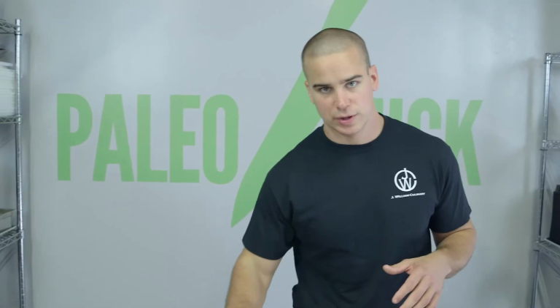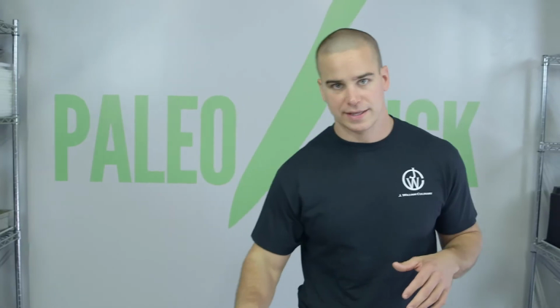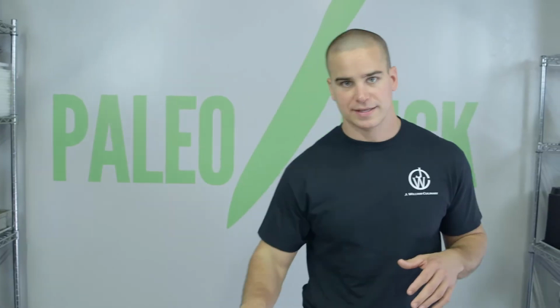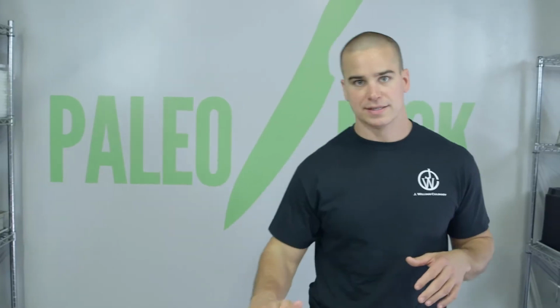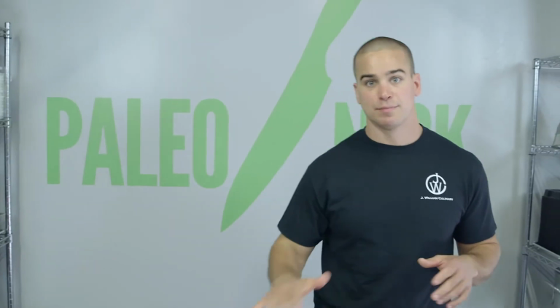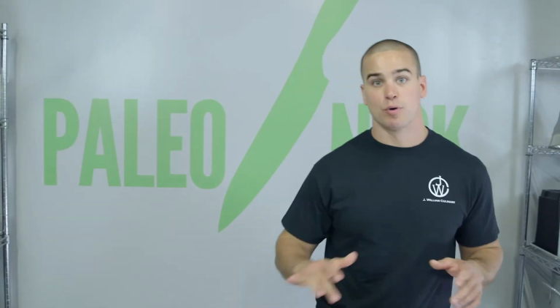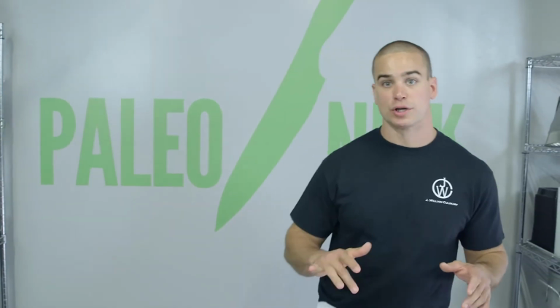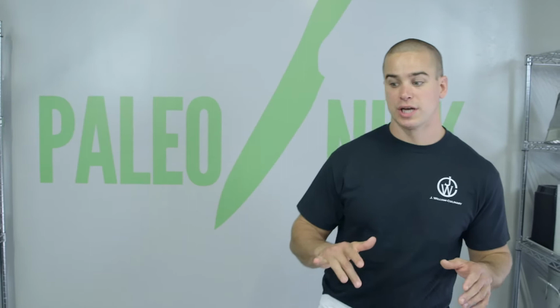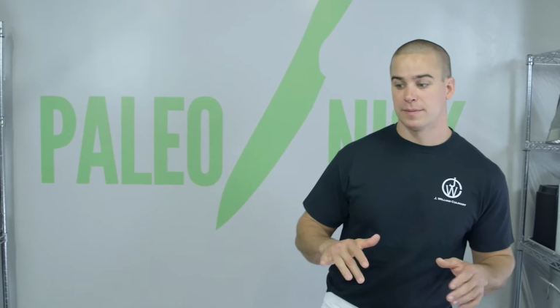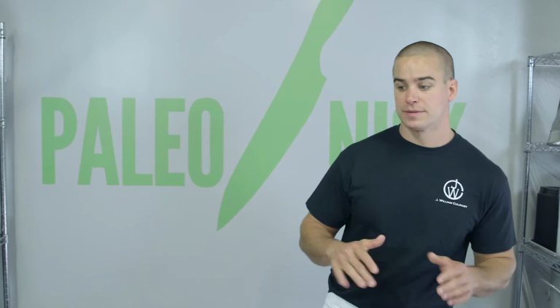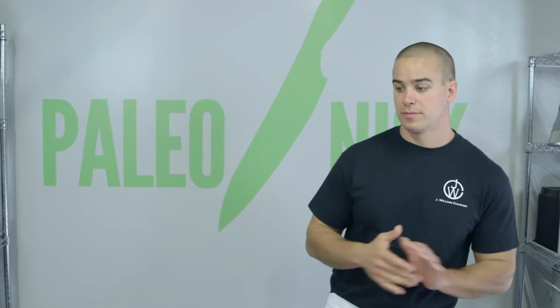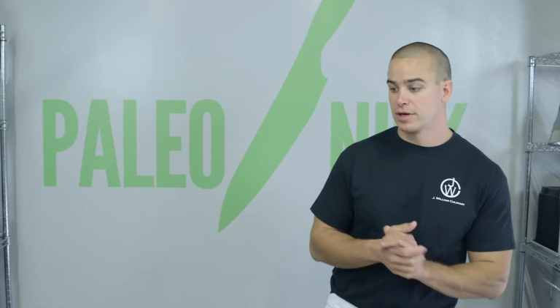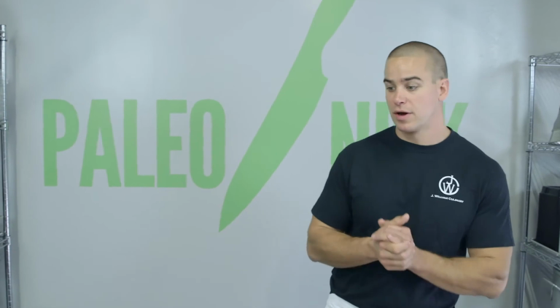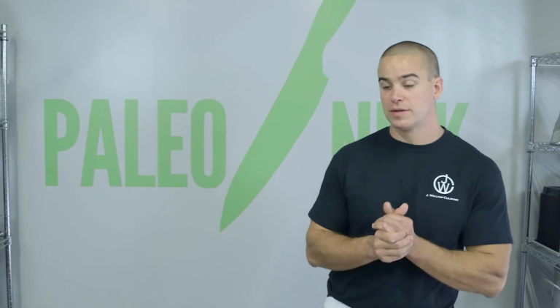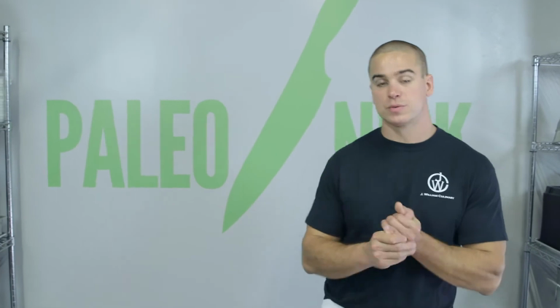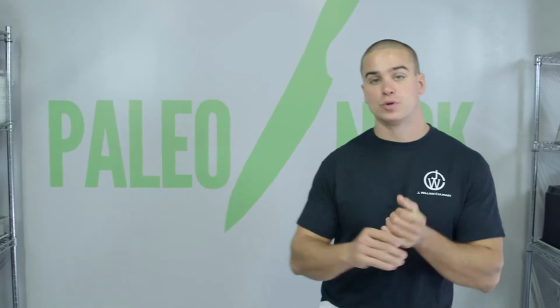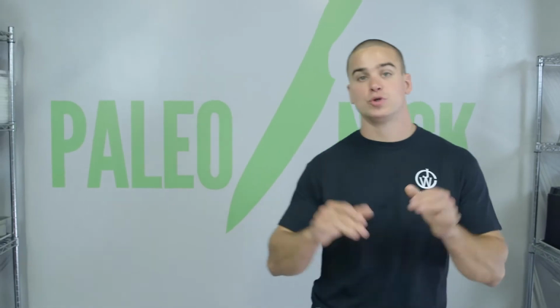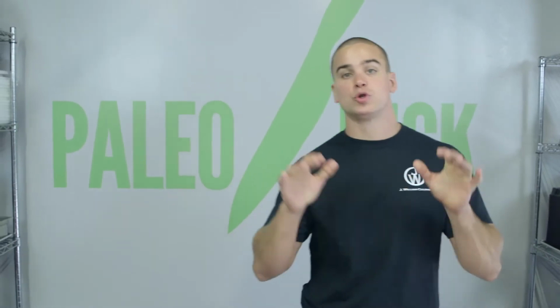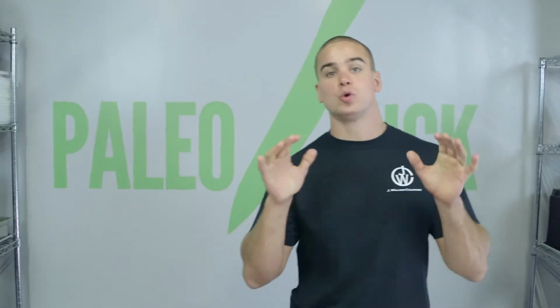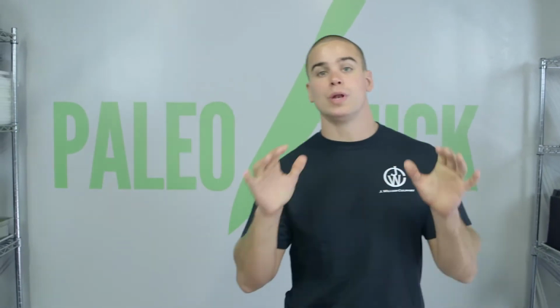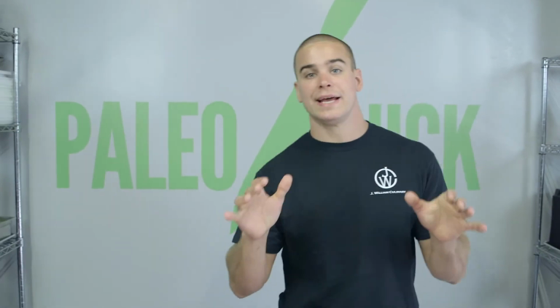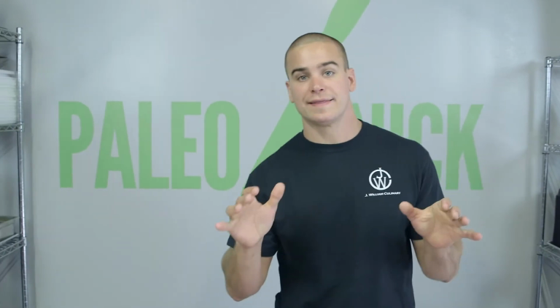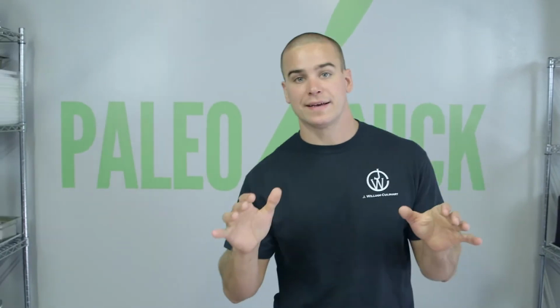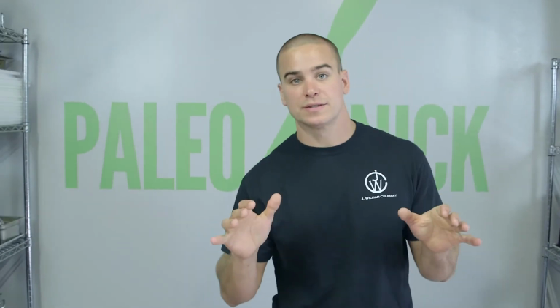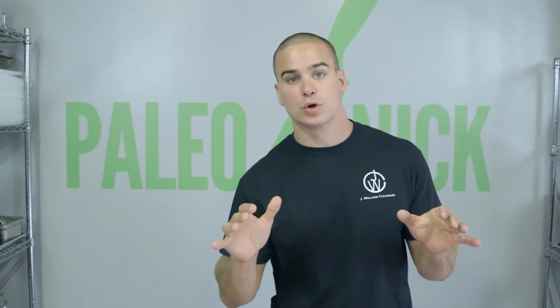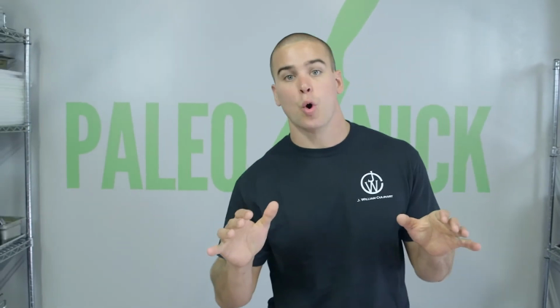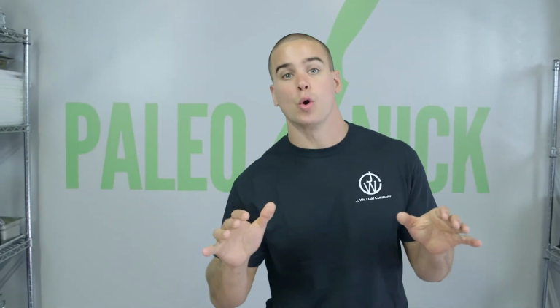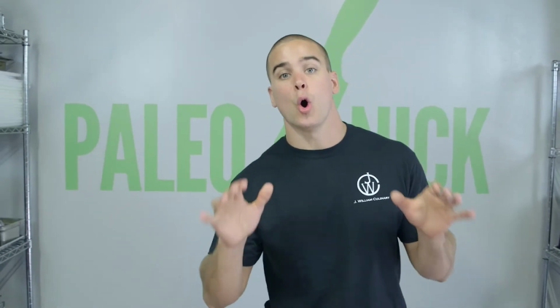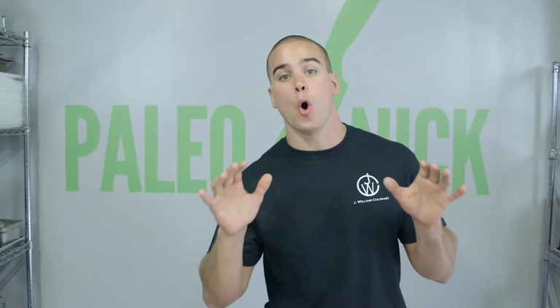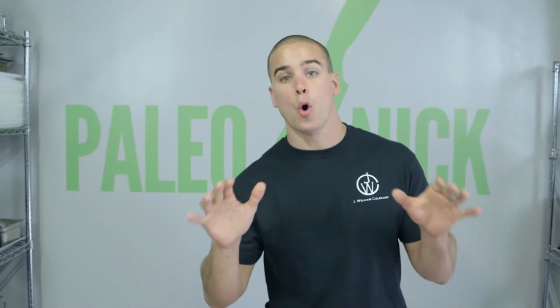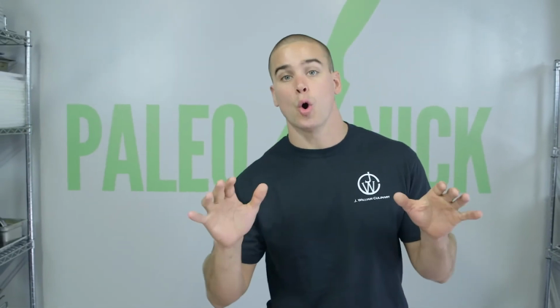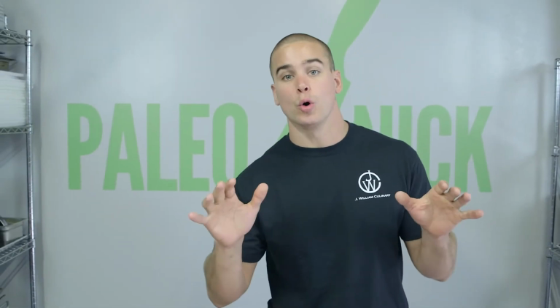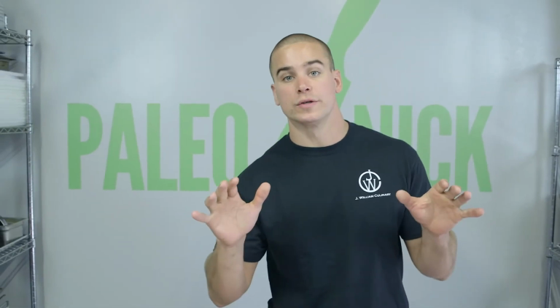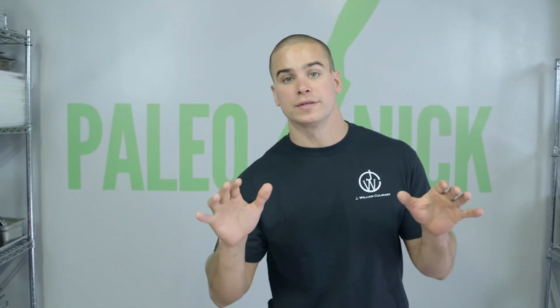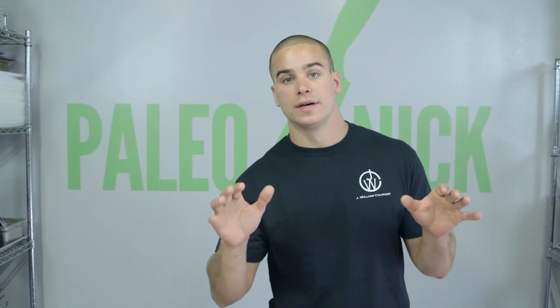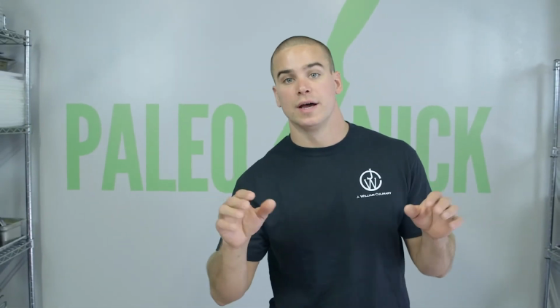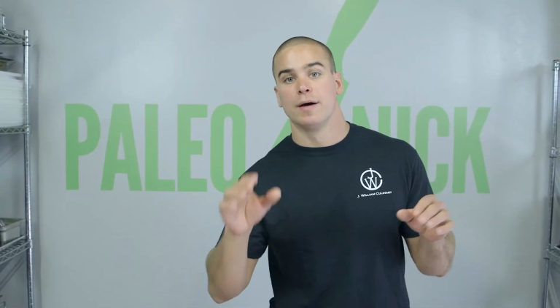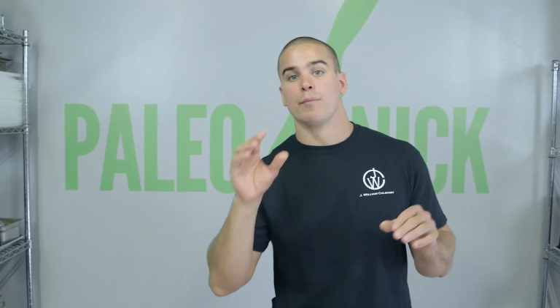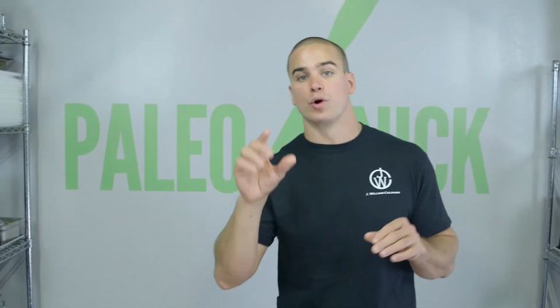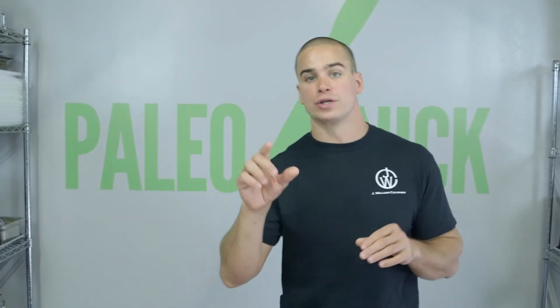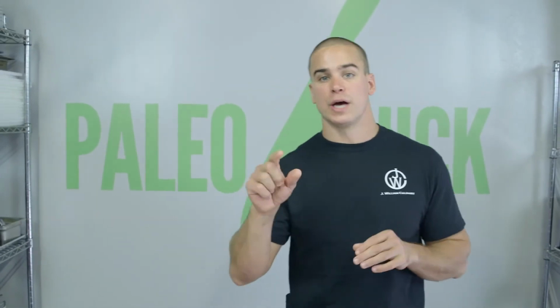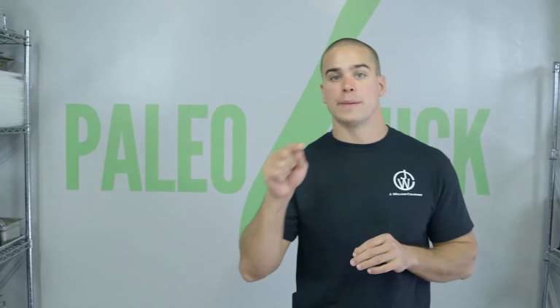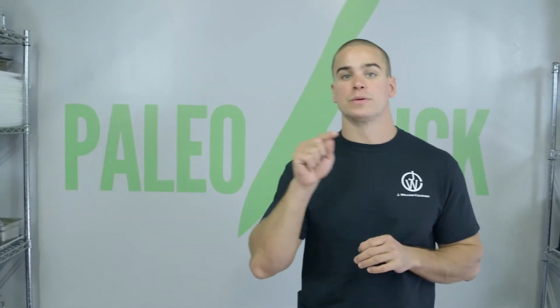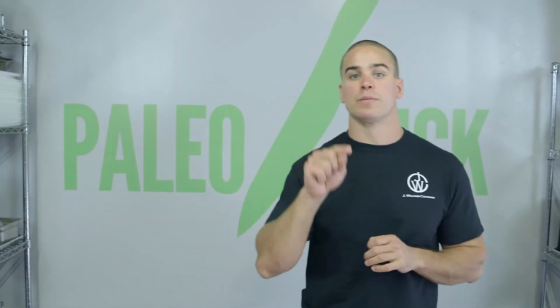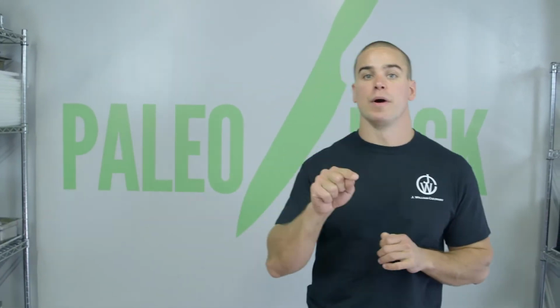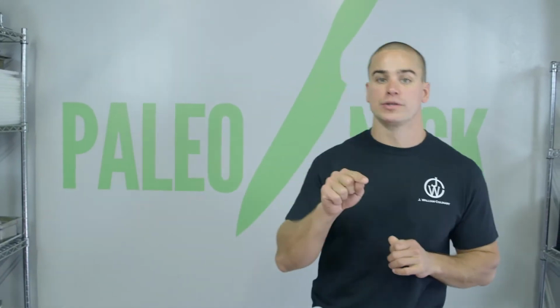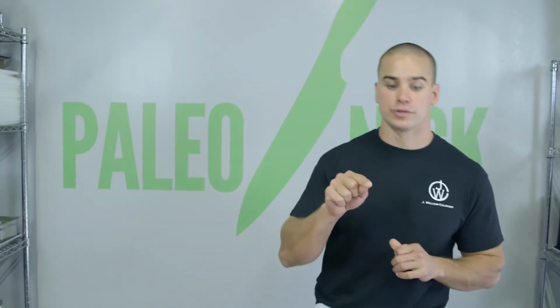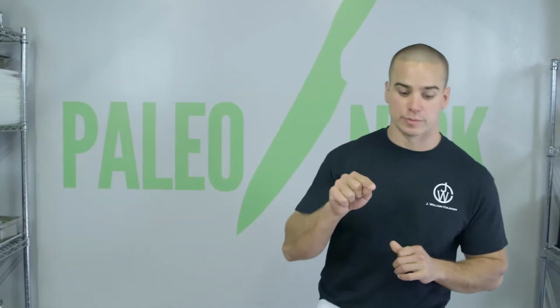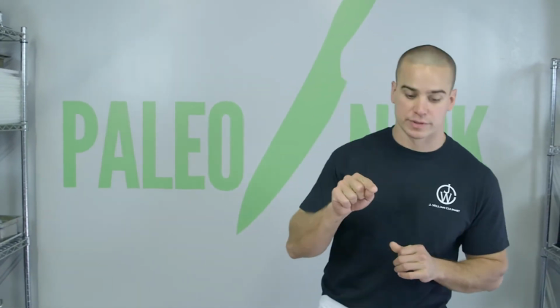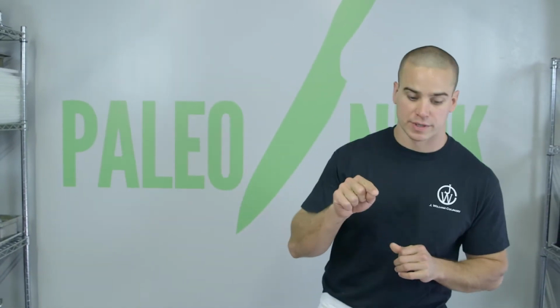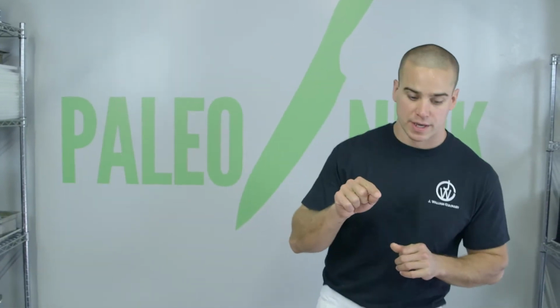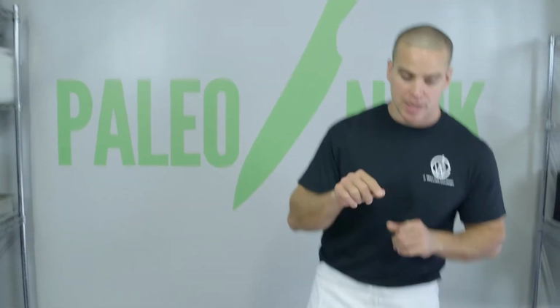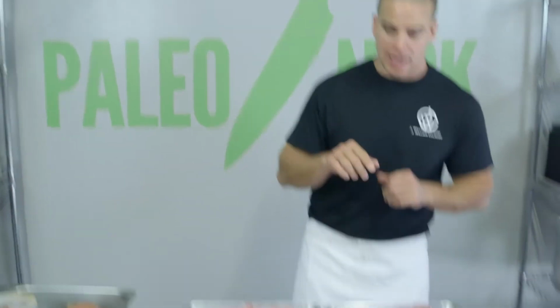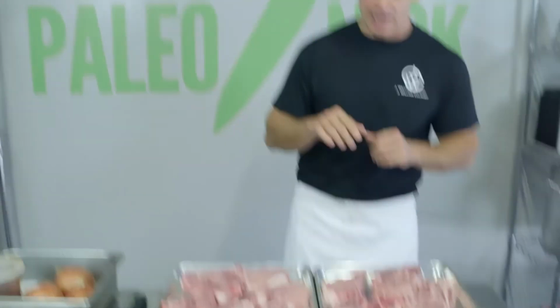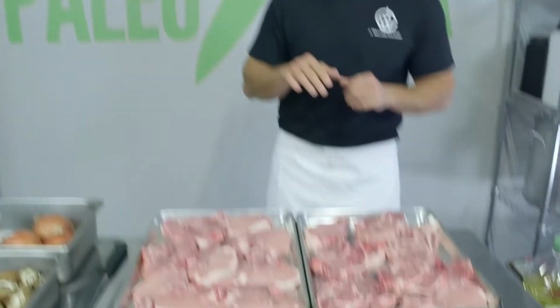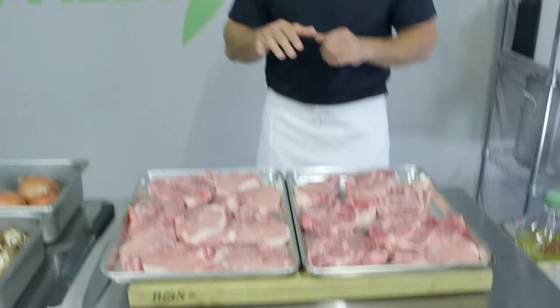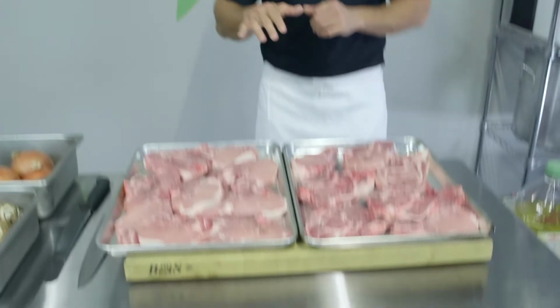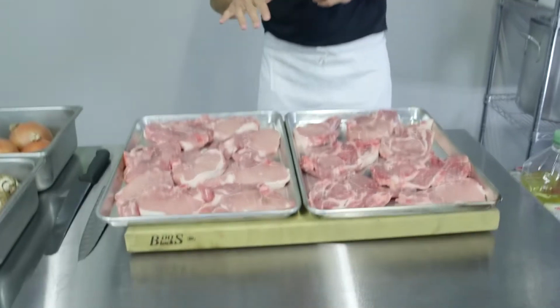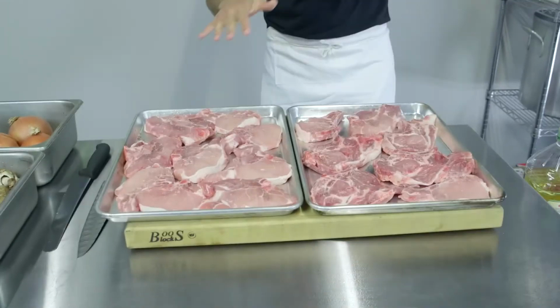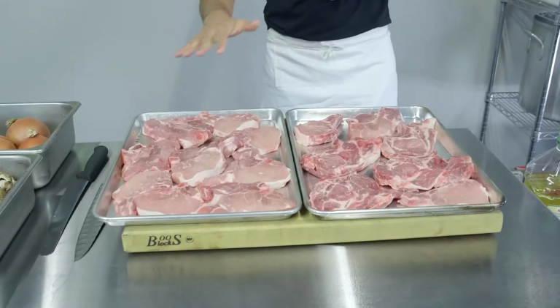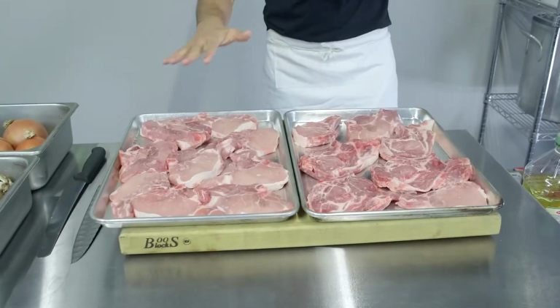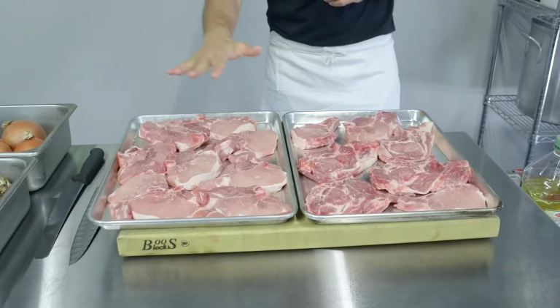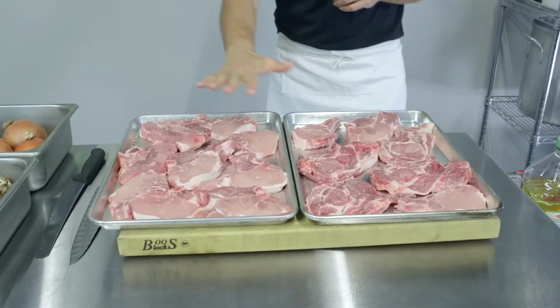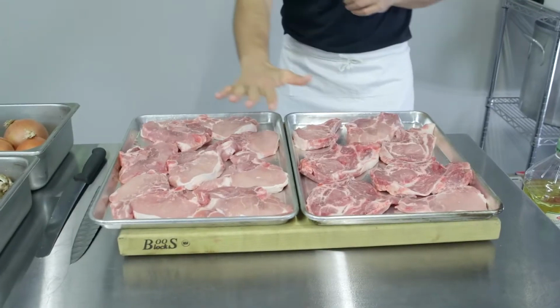Chuletas — pork chops. I'm going to call this one chuletas con hongos: pork chops with mushrooms. And here's how it's going to go.